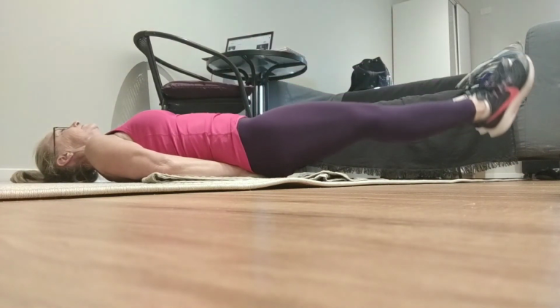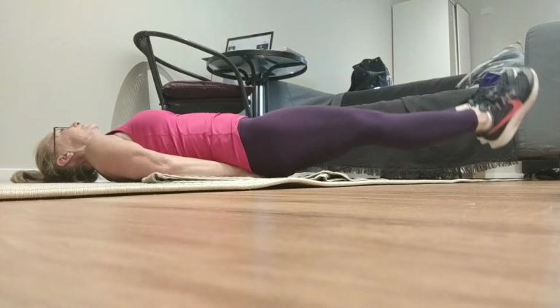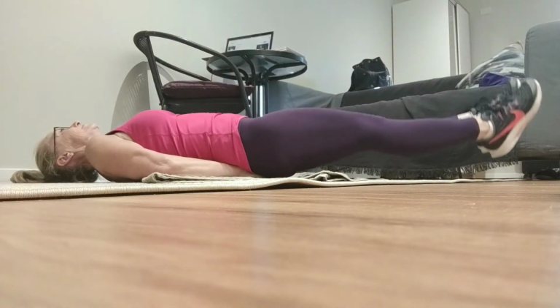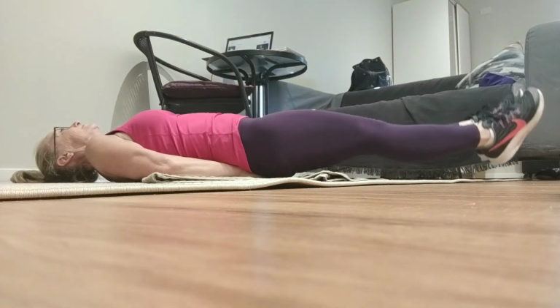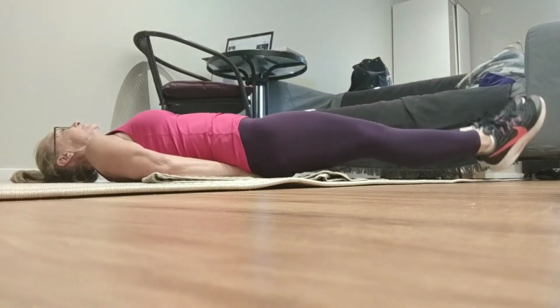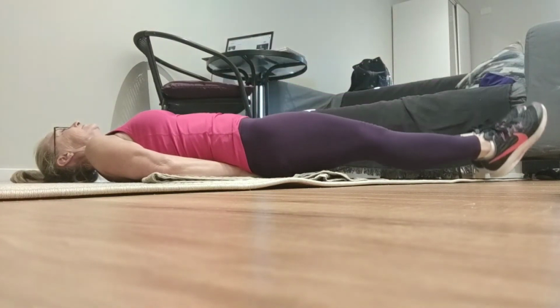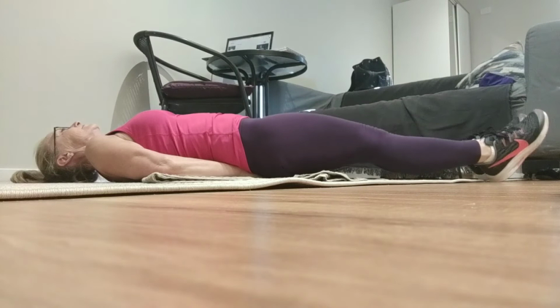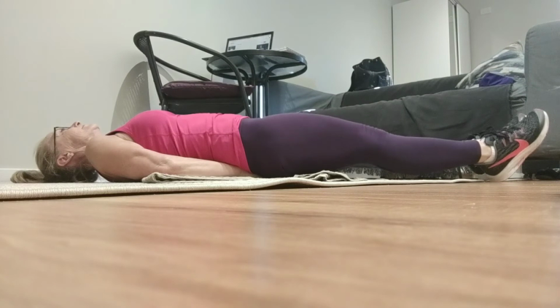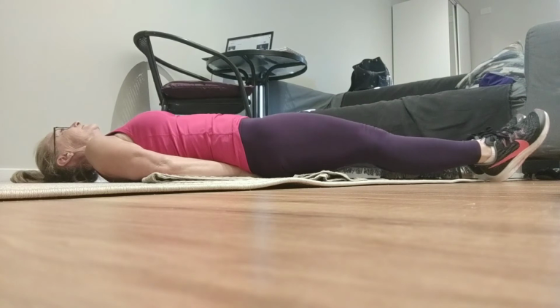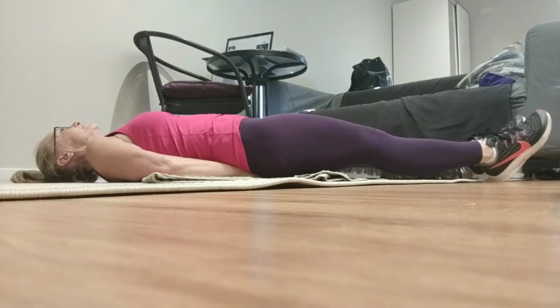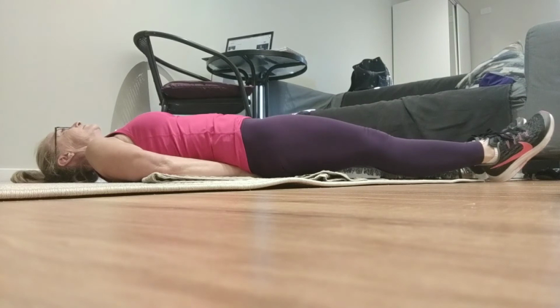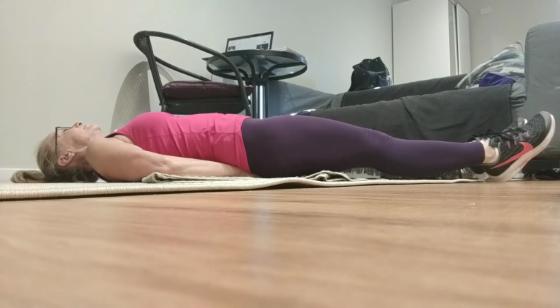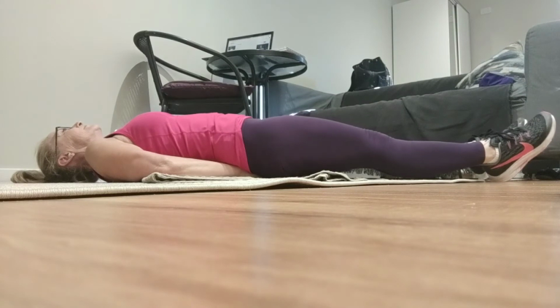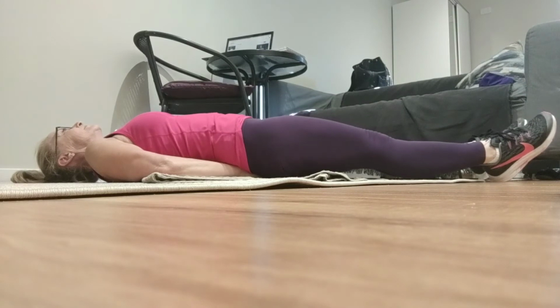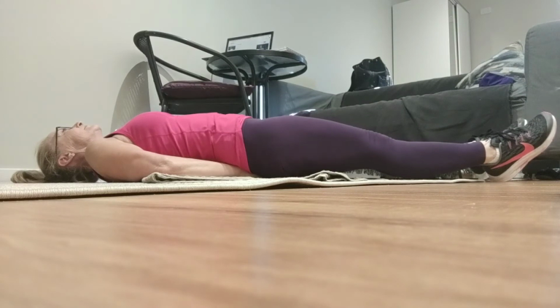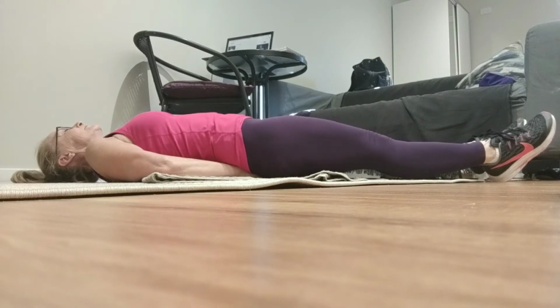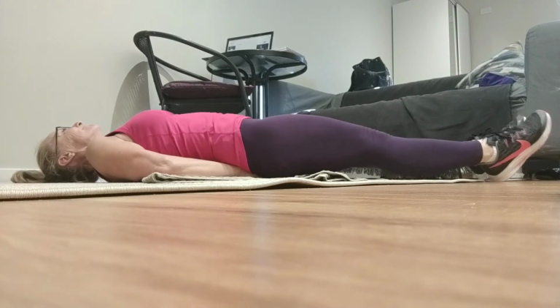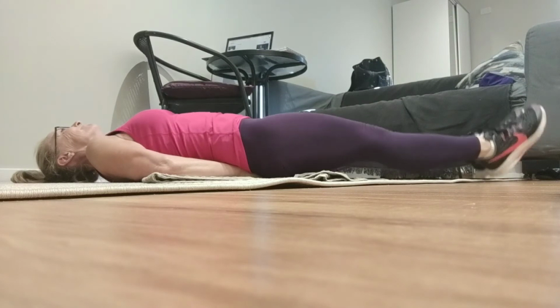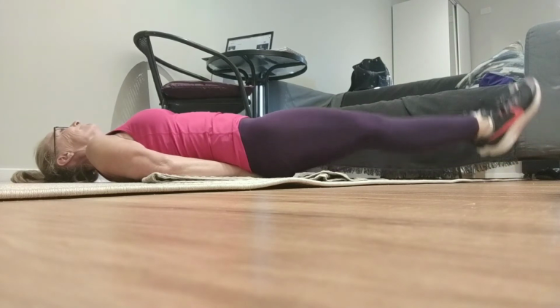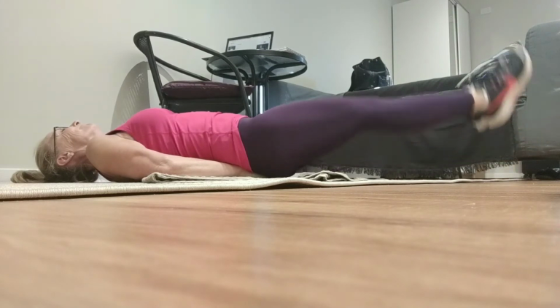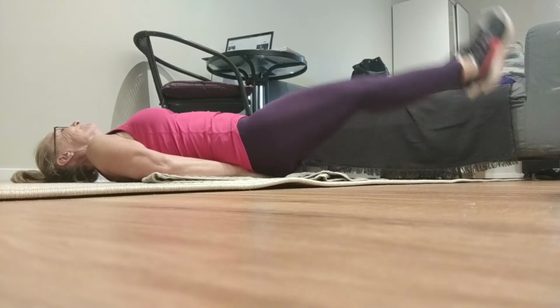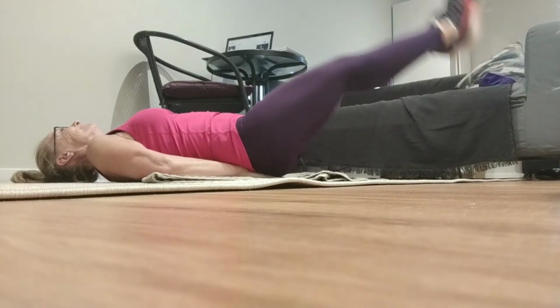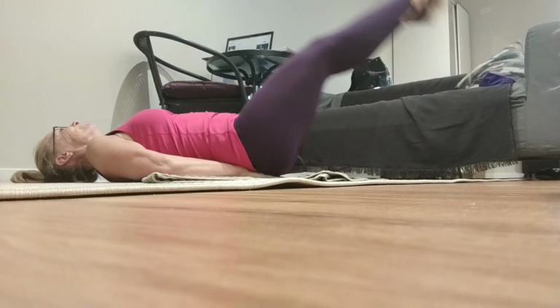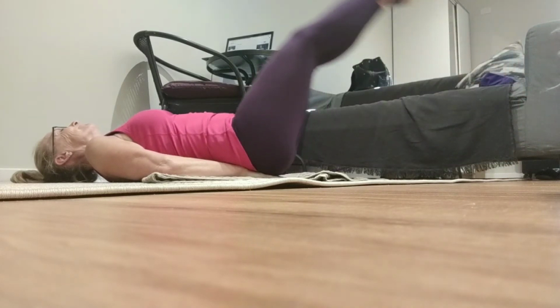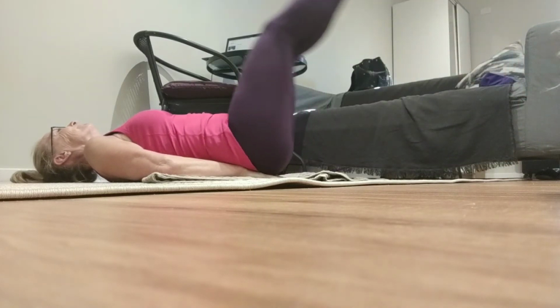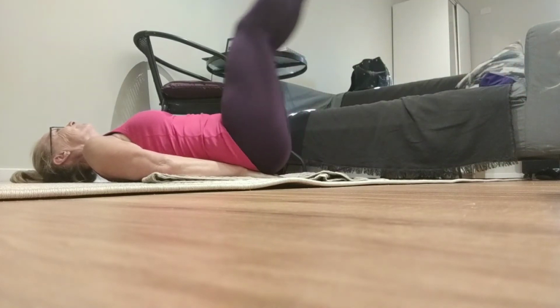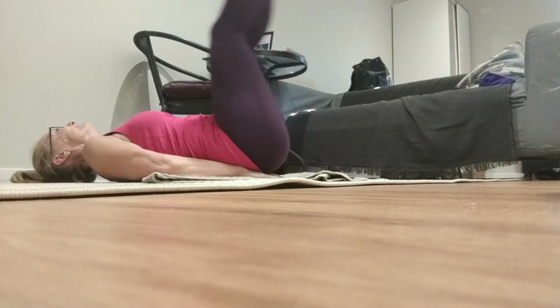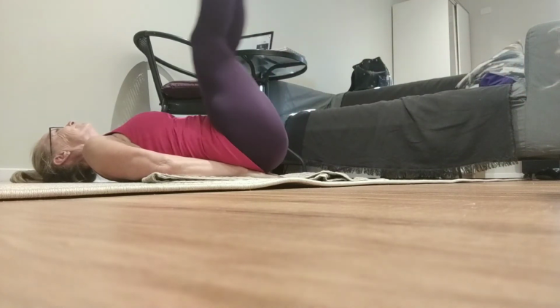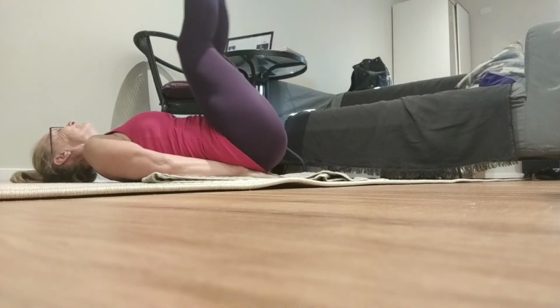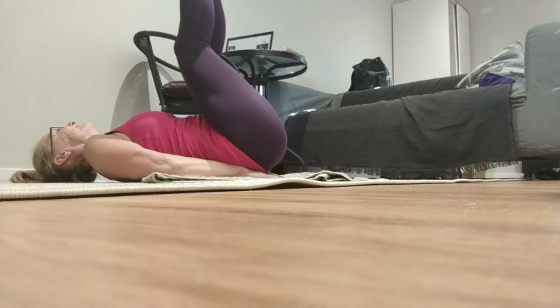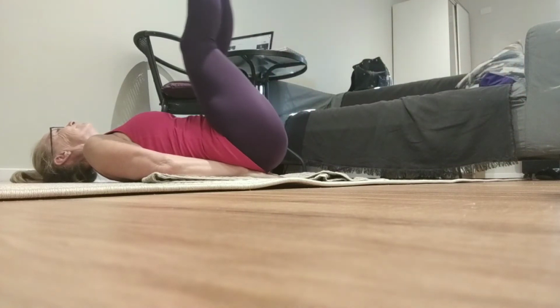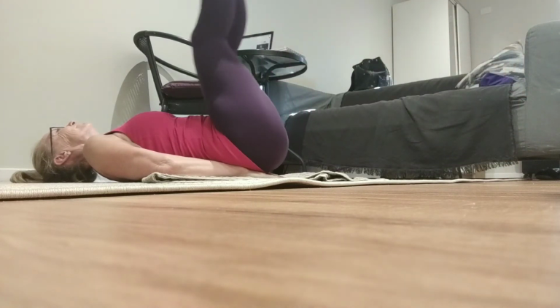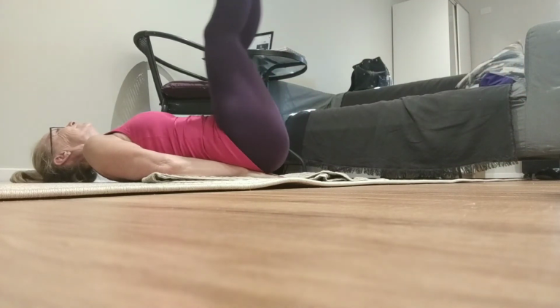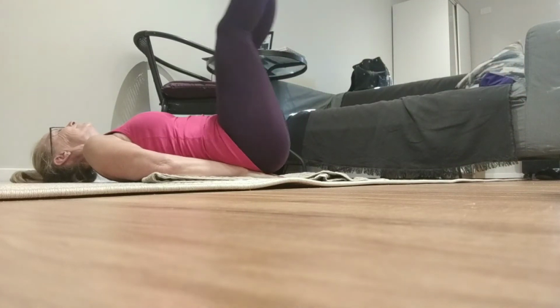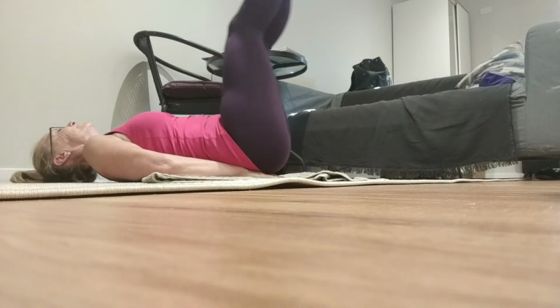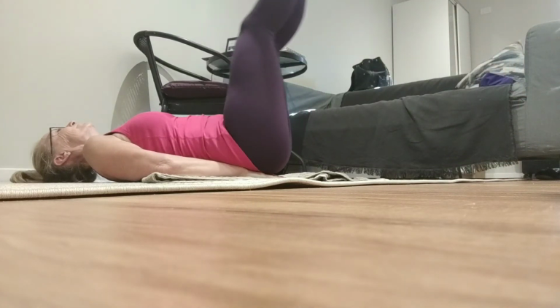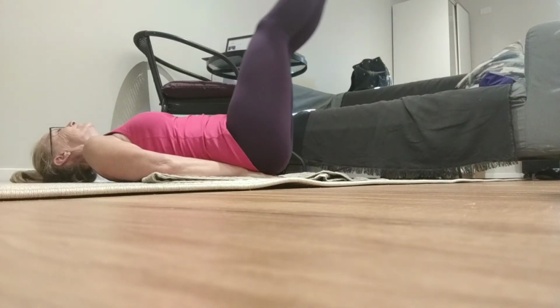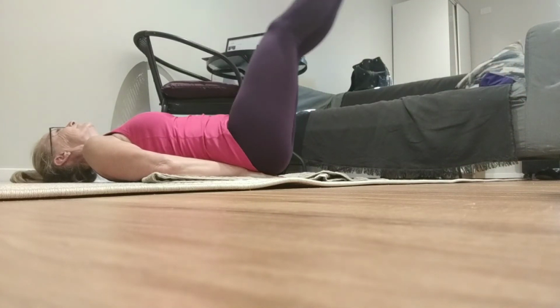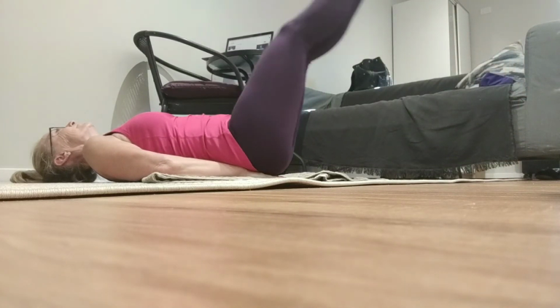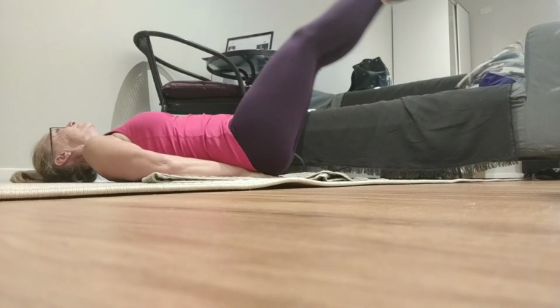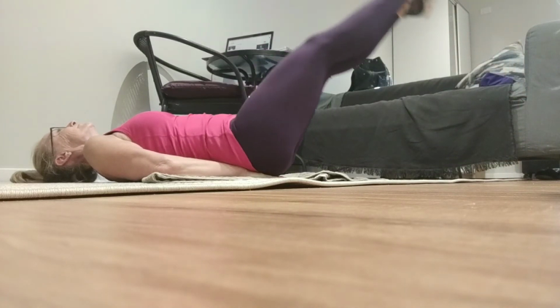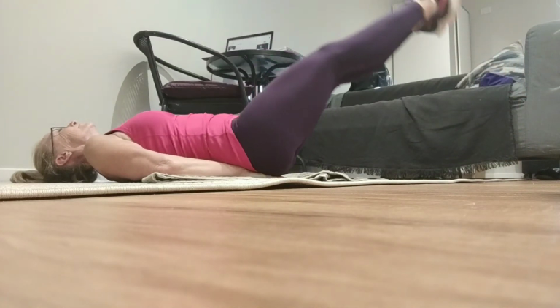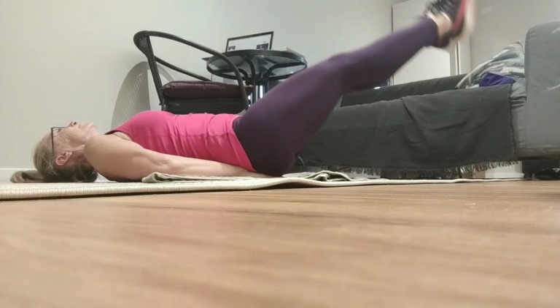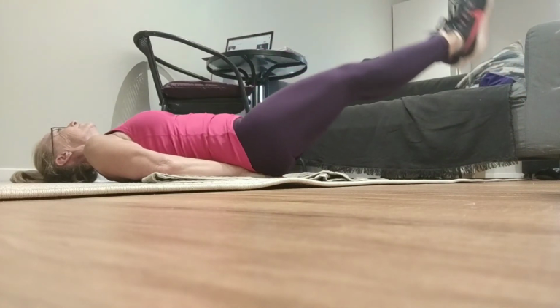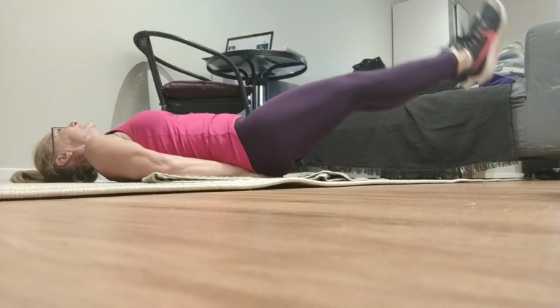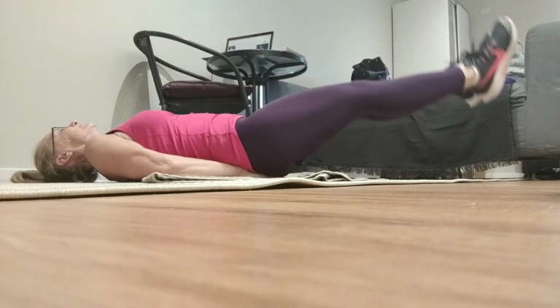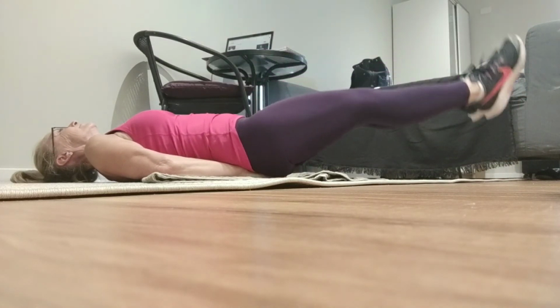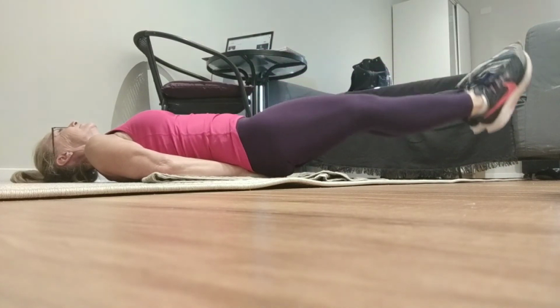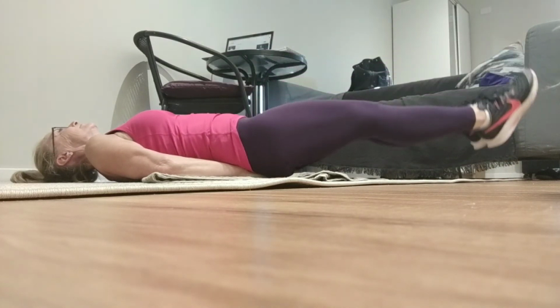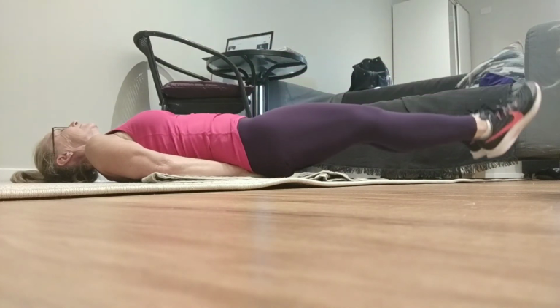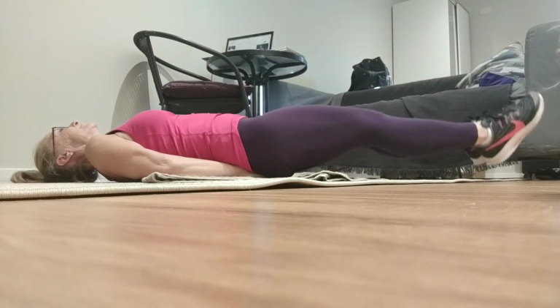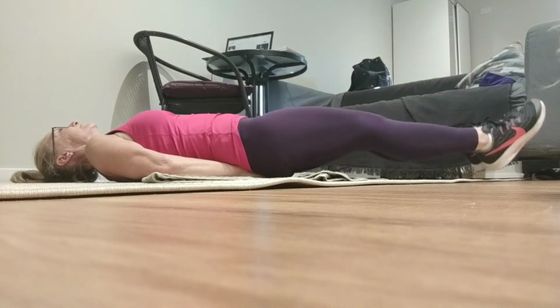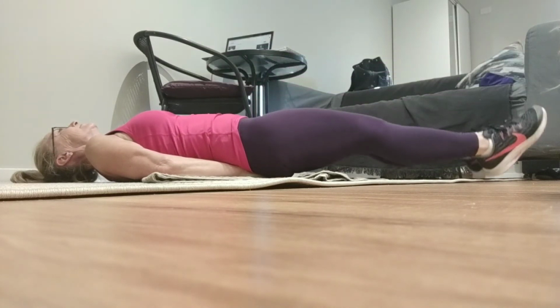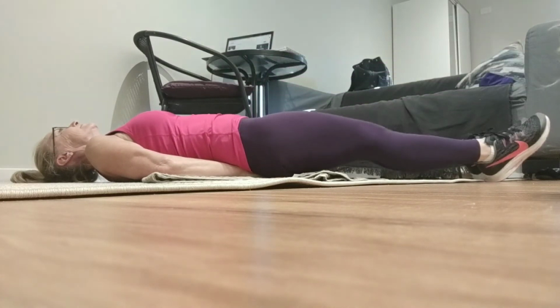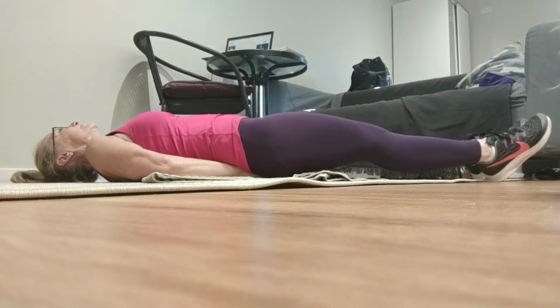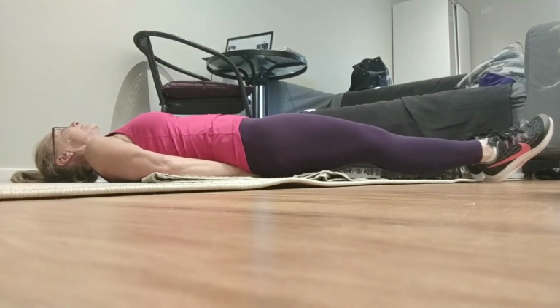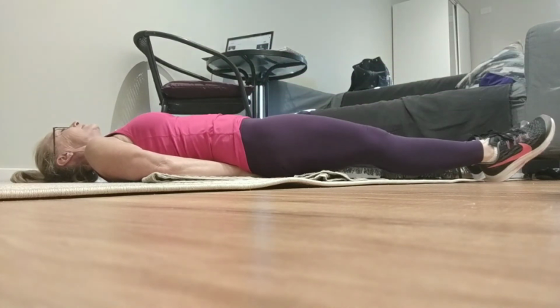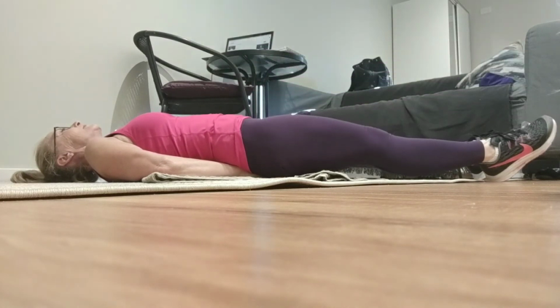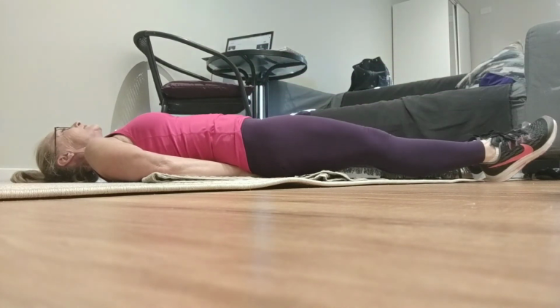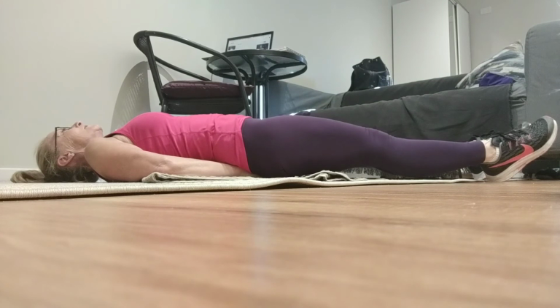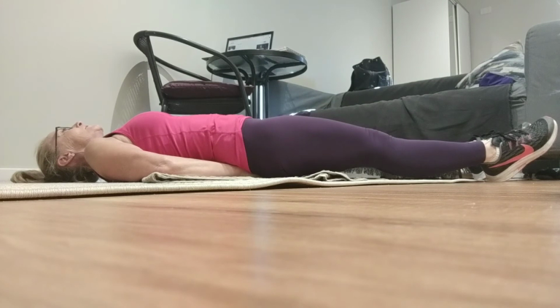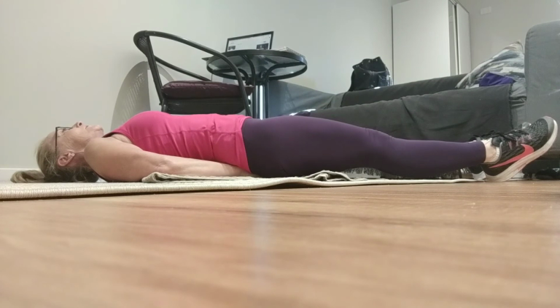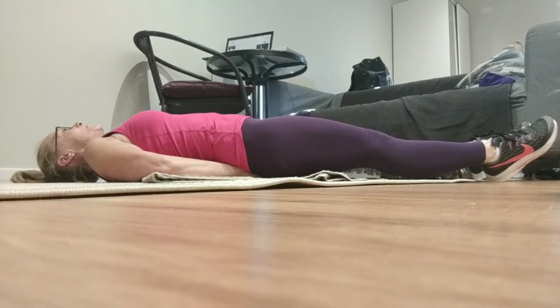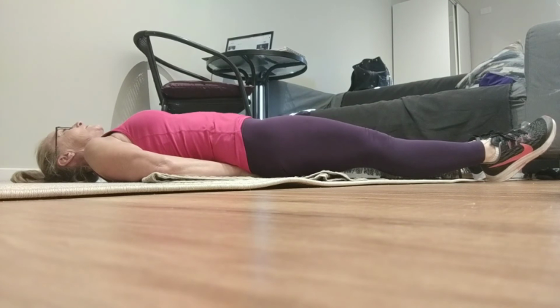If you can't come down all the way, just come down as far as you are comfortable and then raise your legs once again.